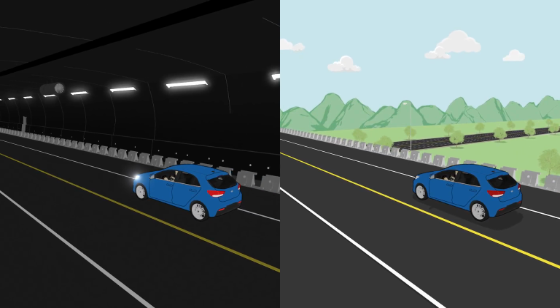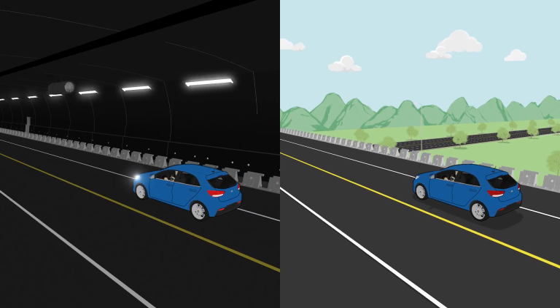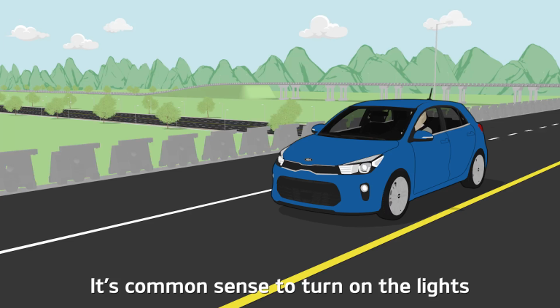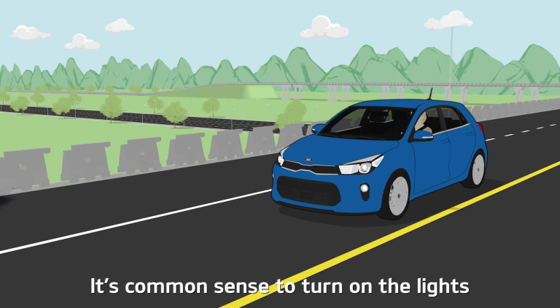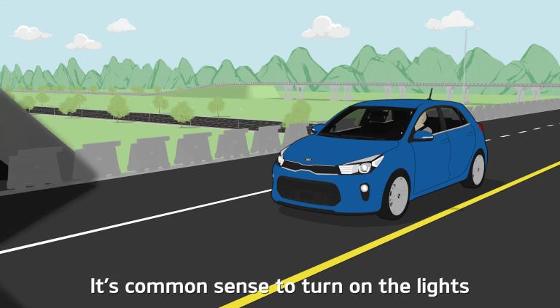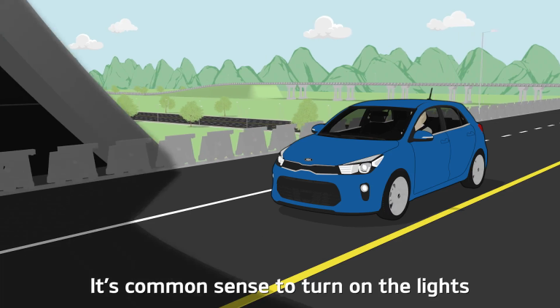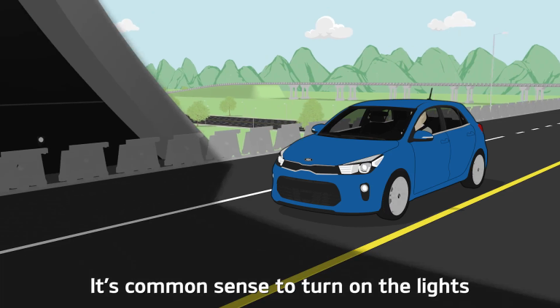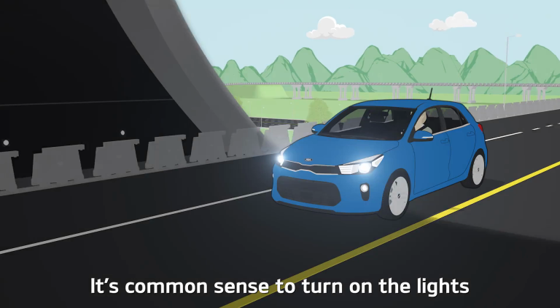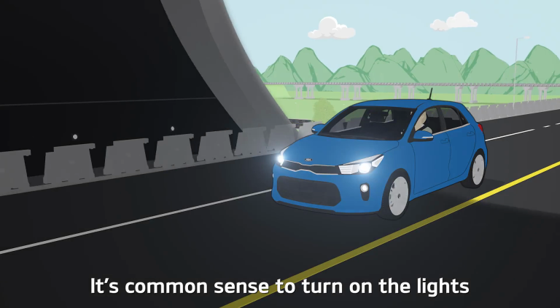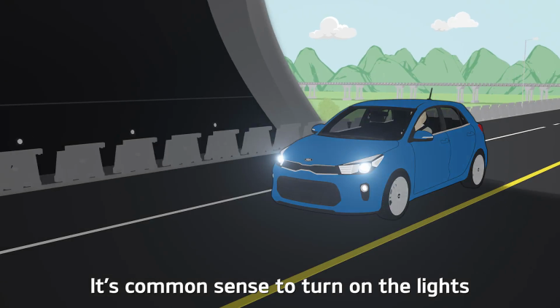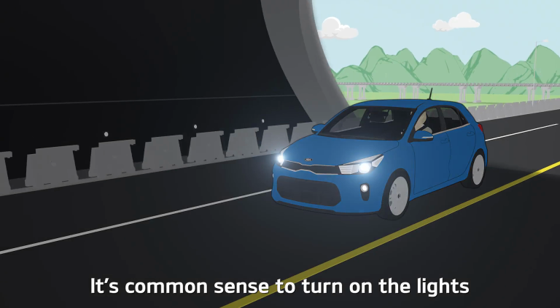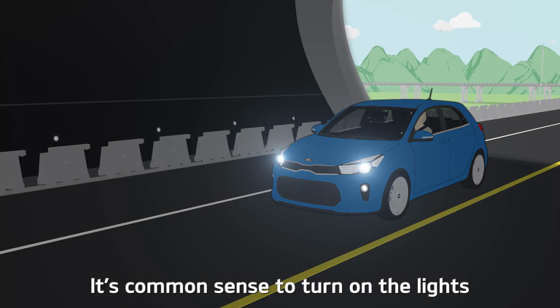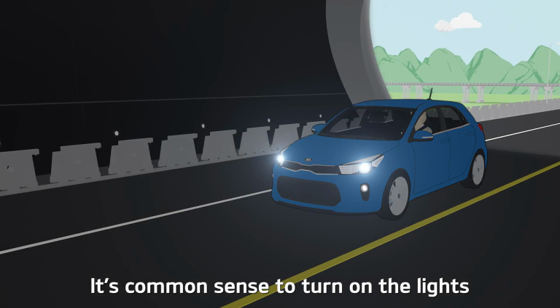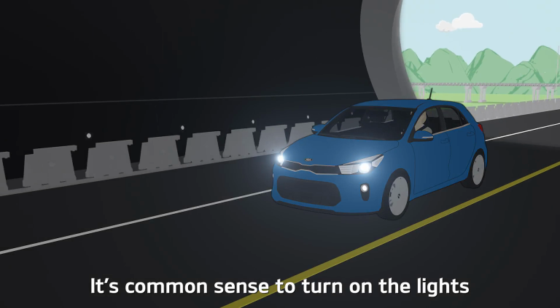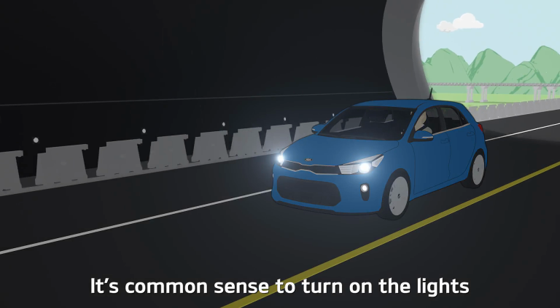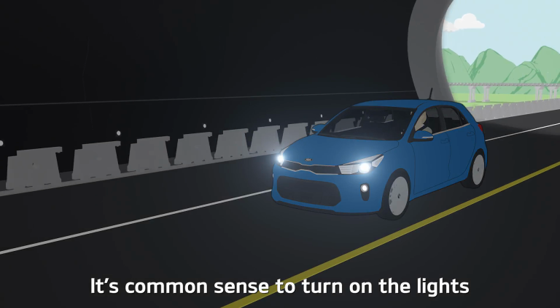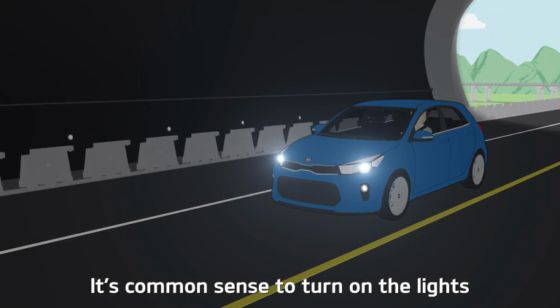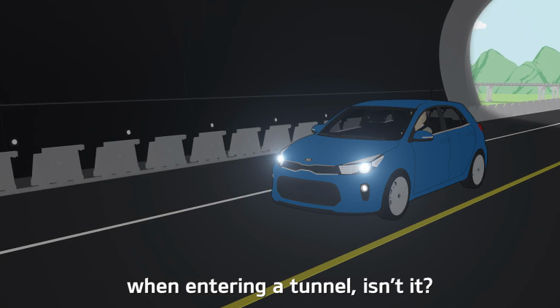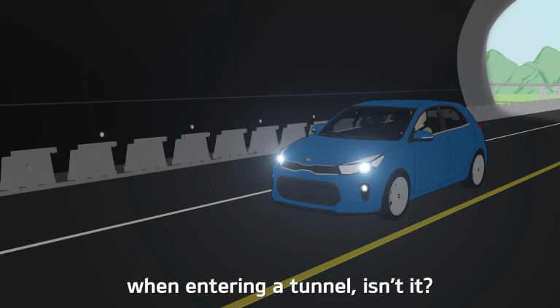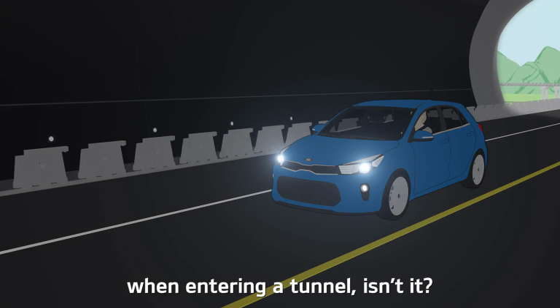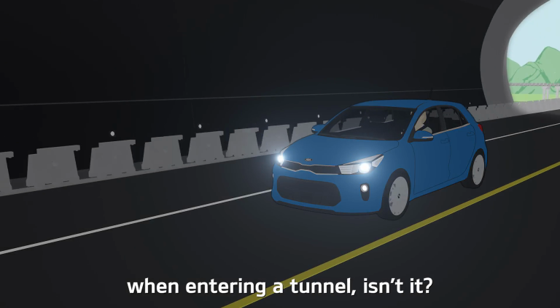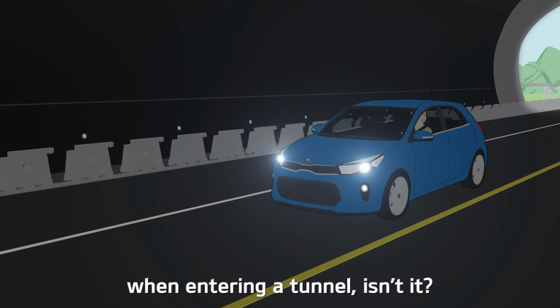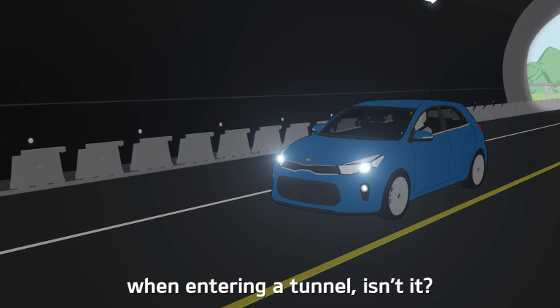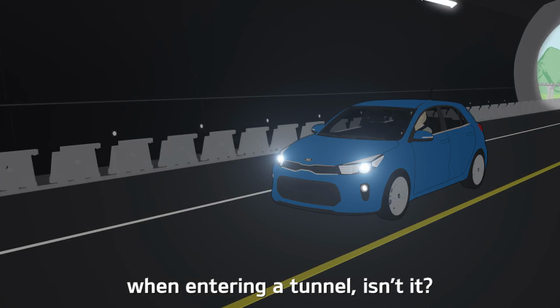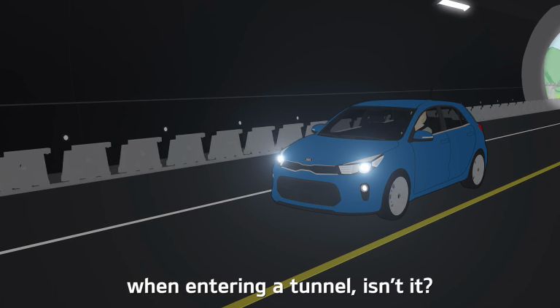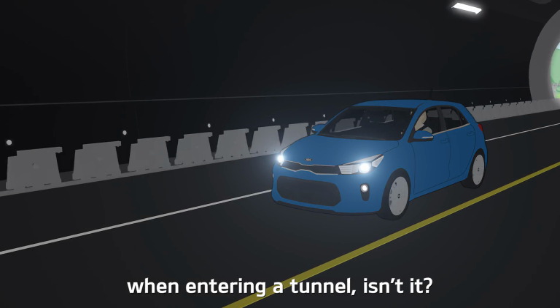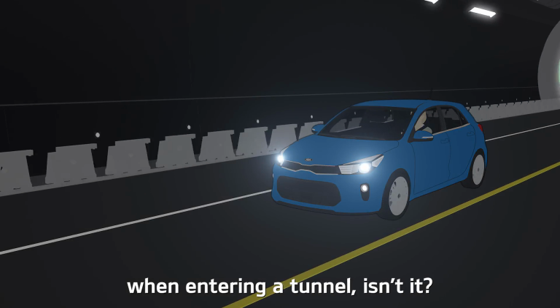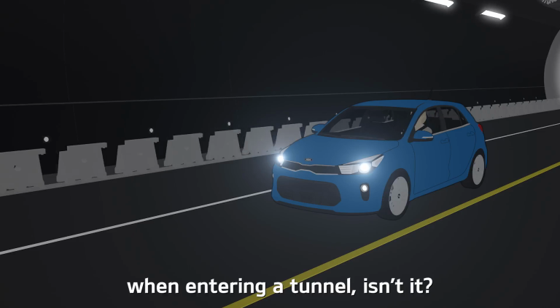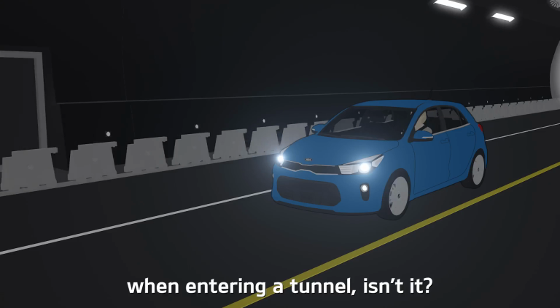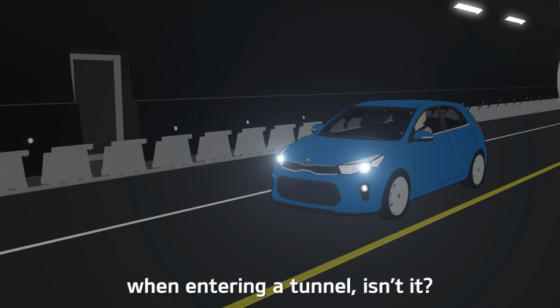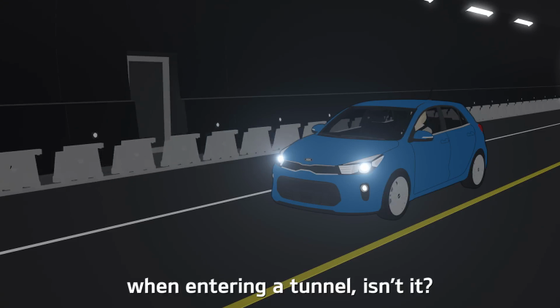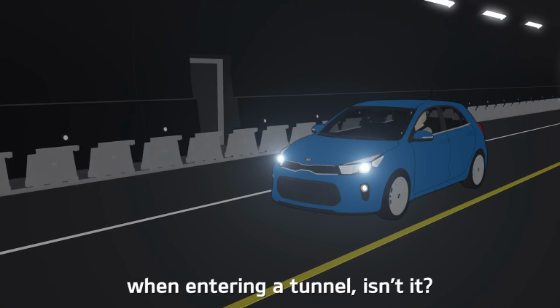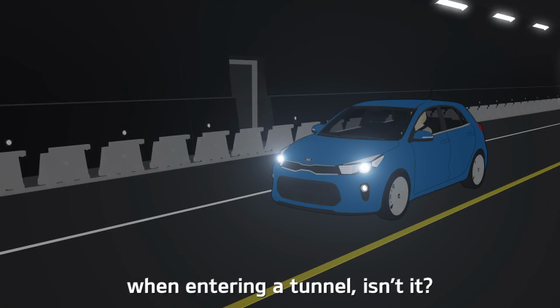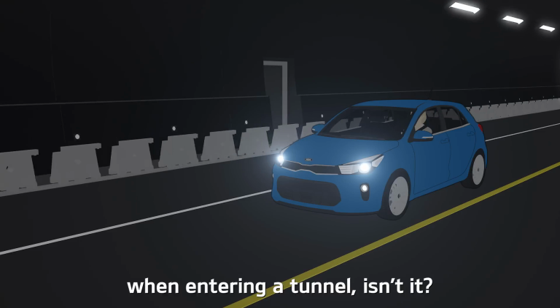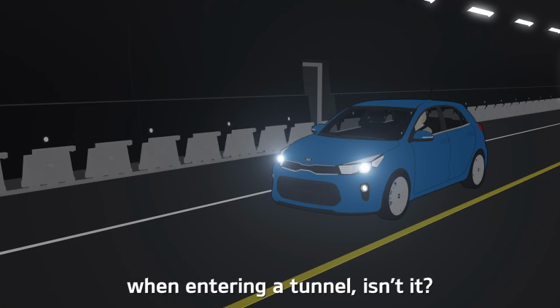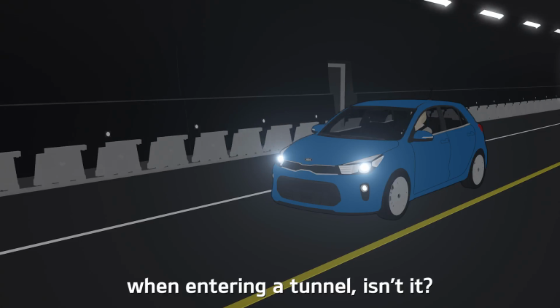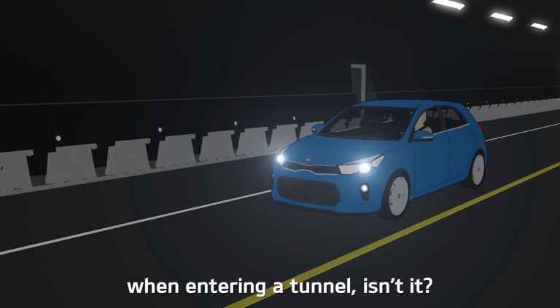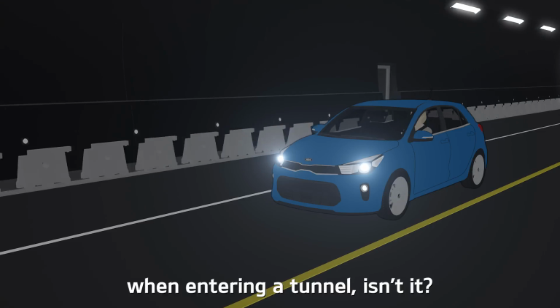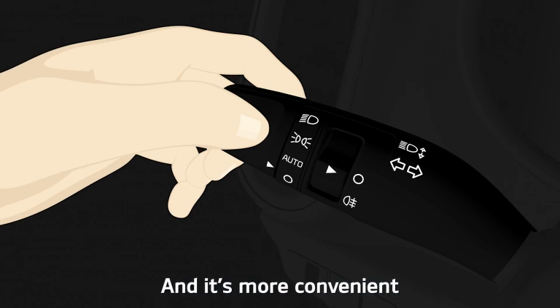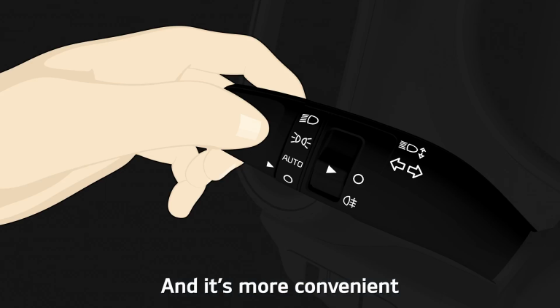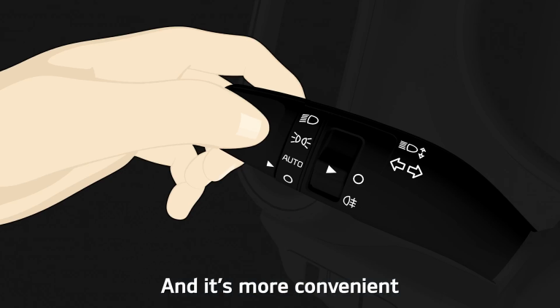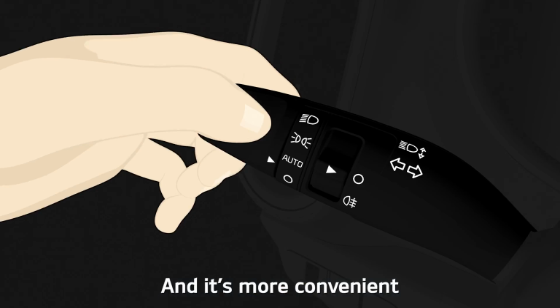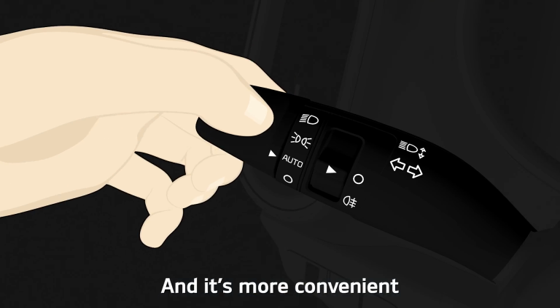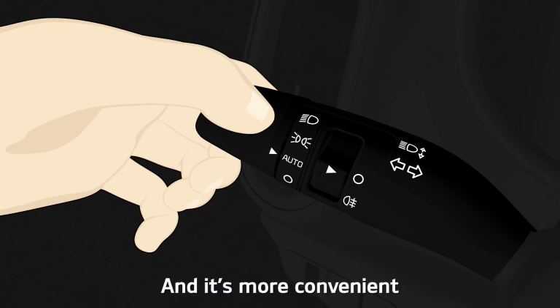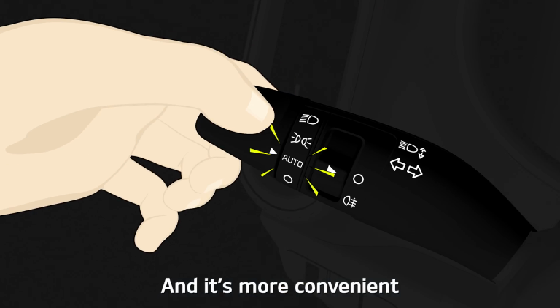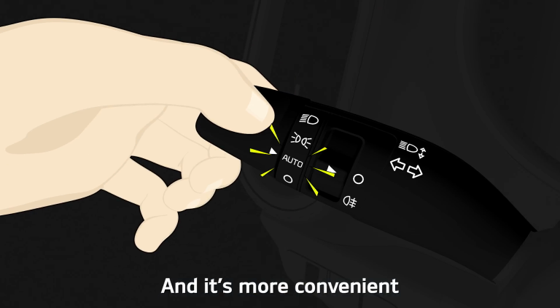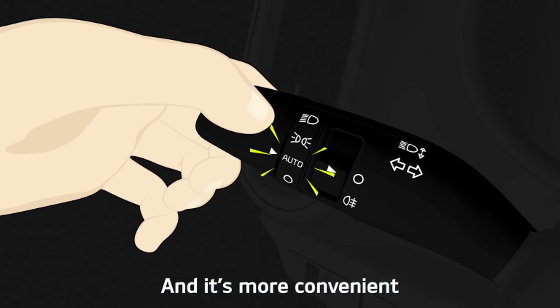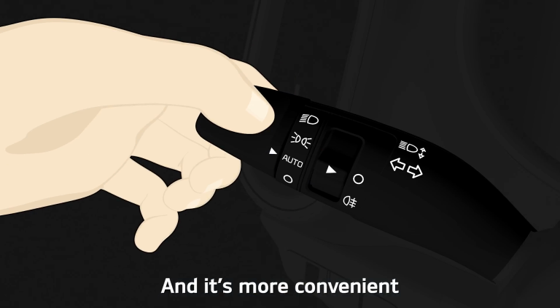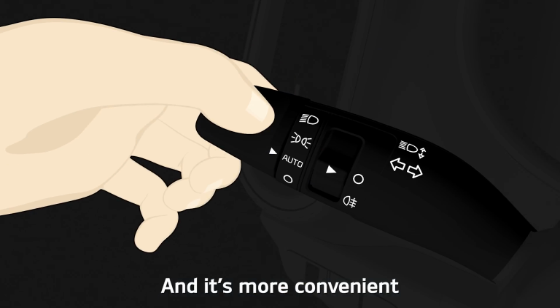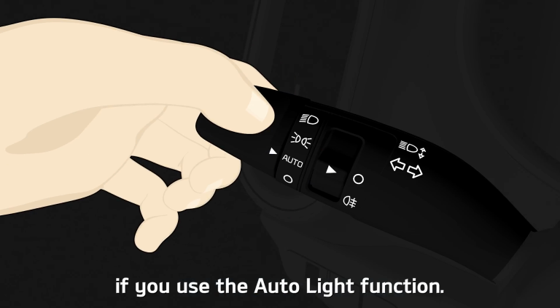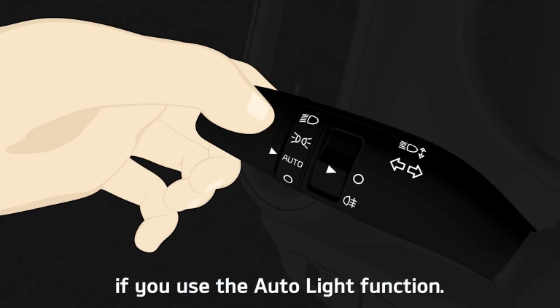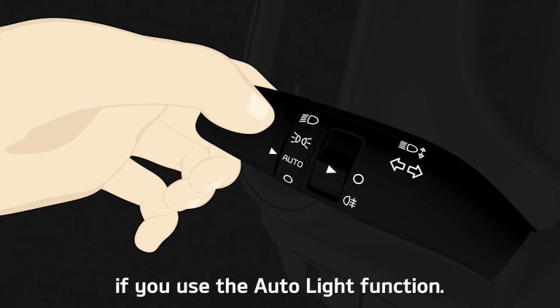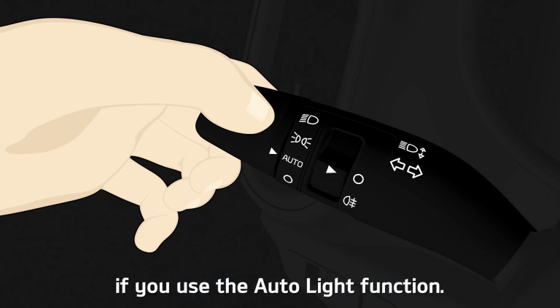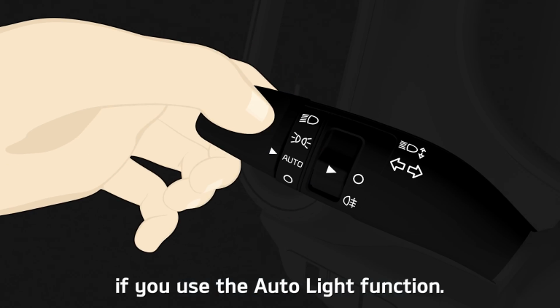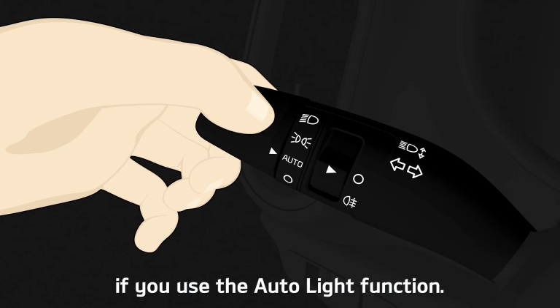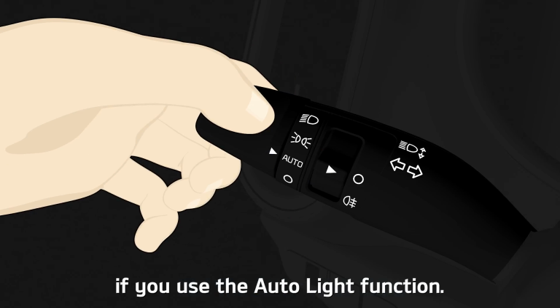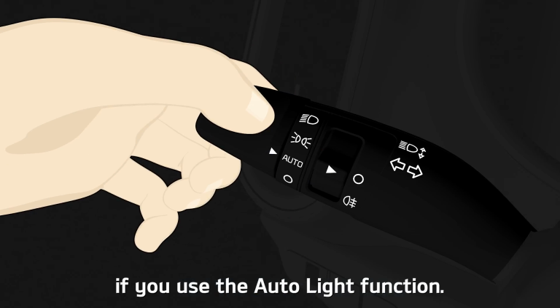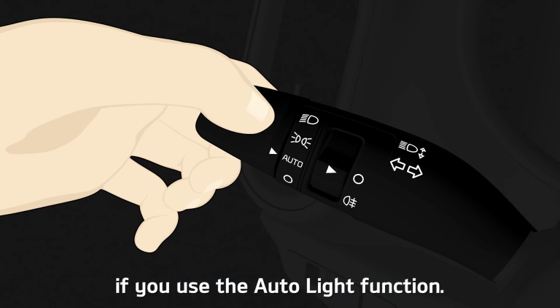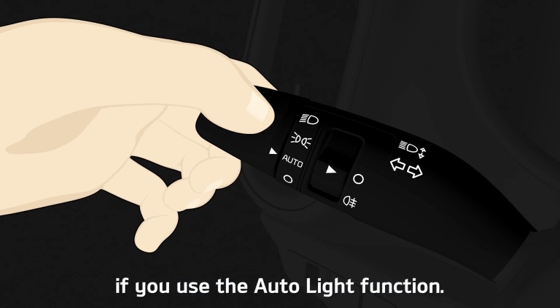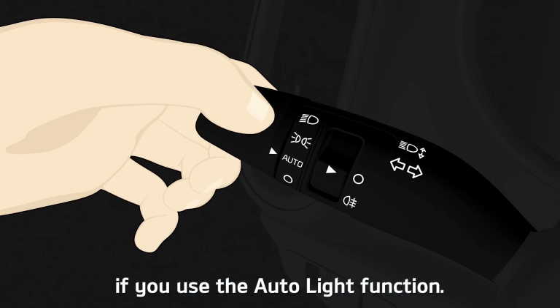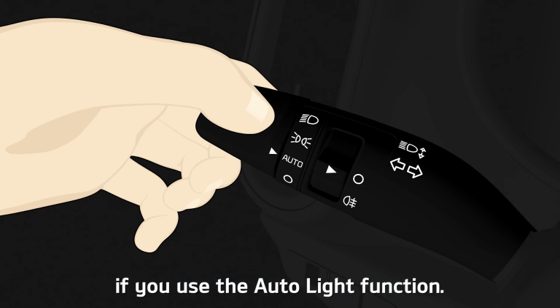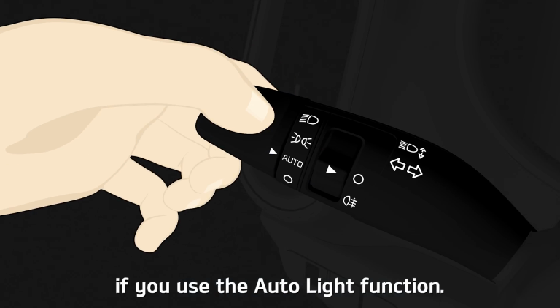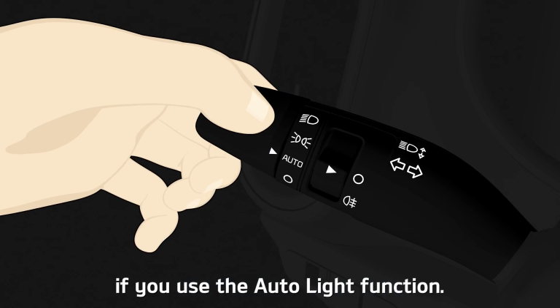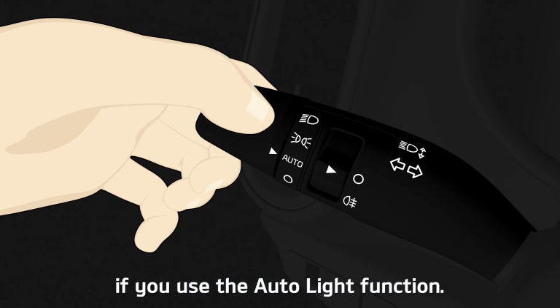It's common sense to turn on the lights when entering a tunnel, and it's more convenient if you use the auto light function.